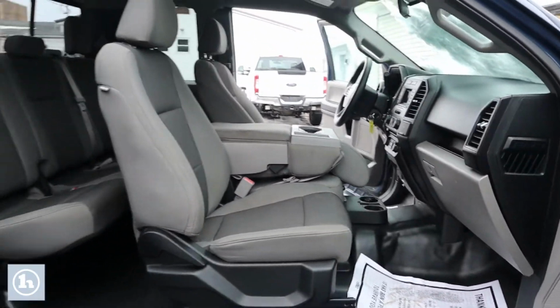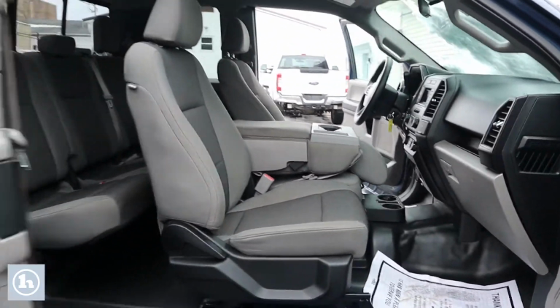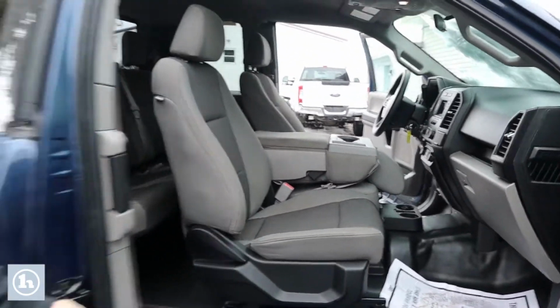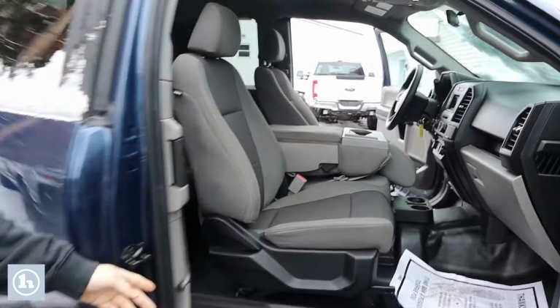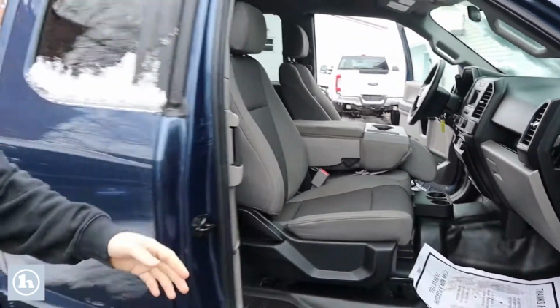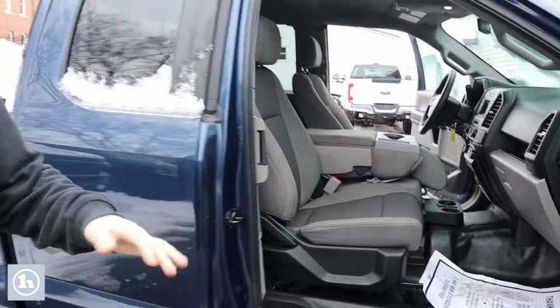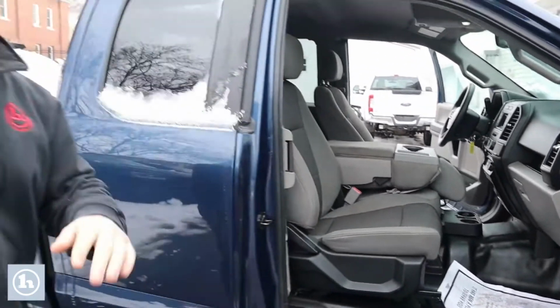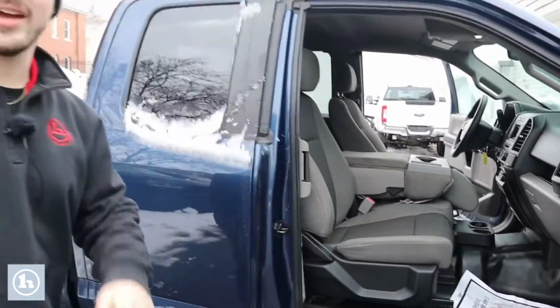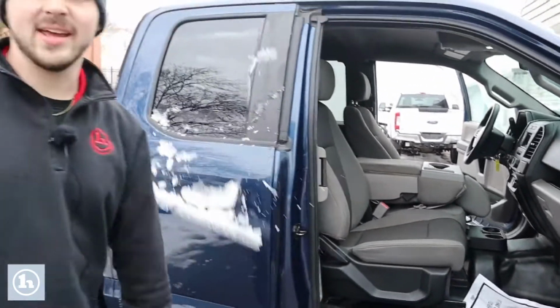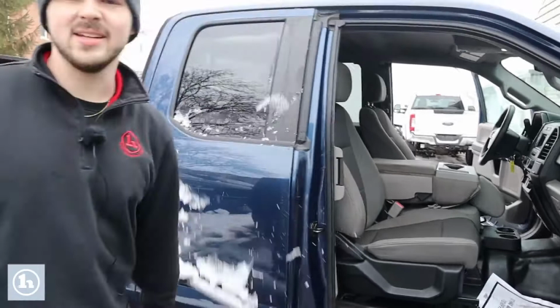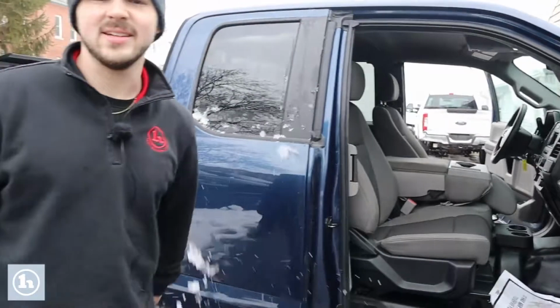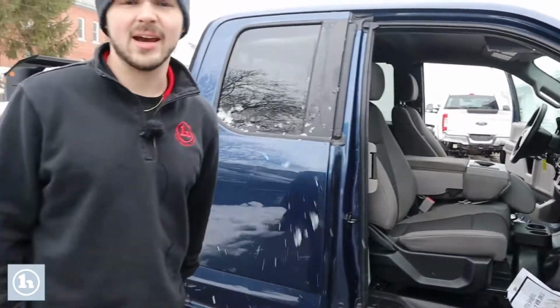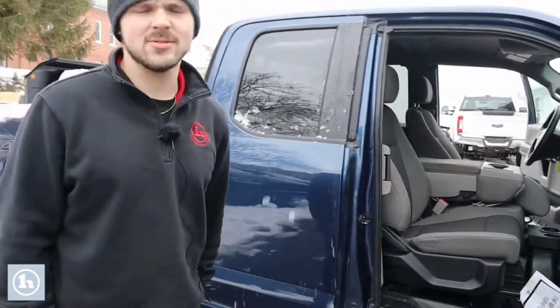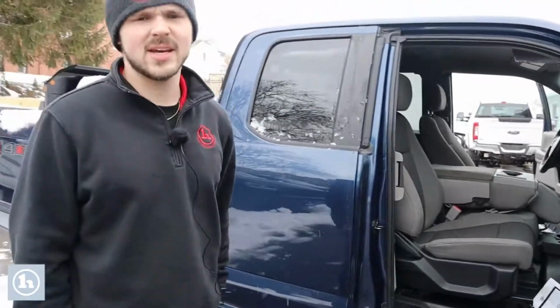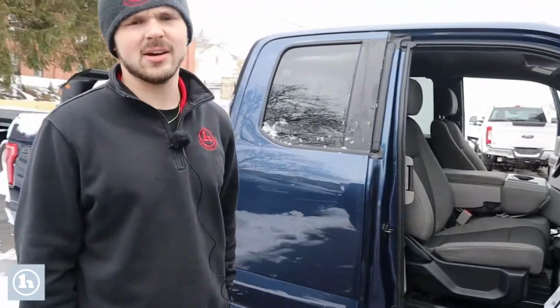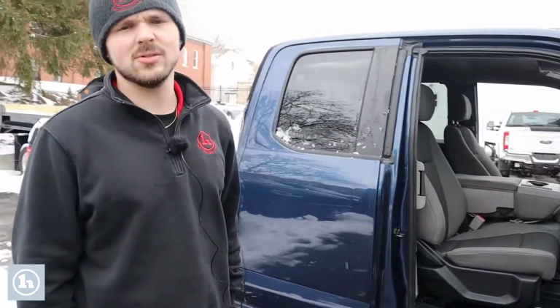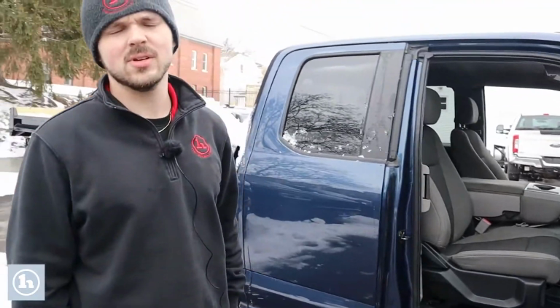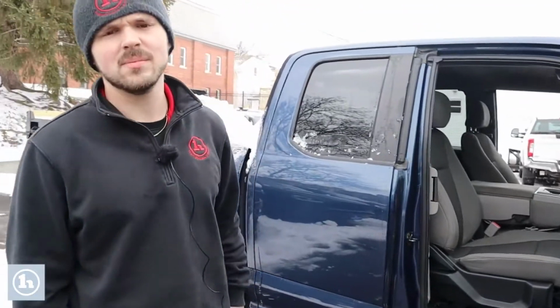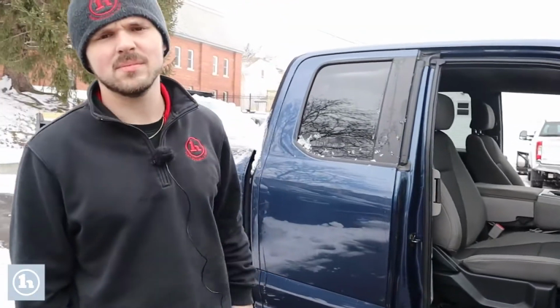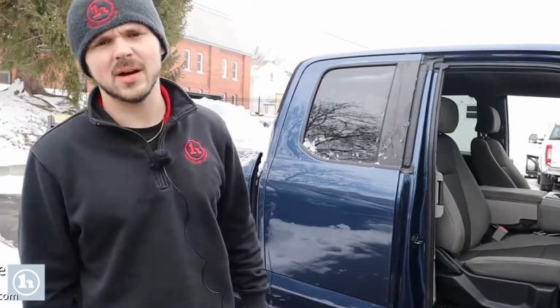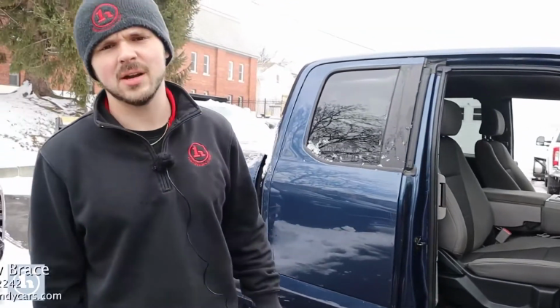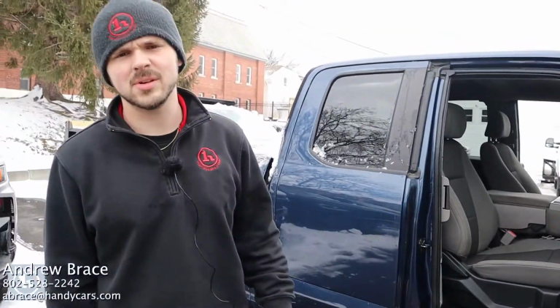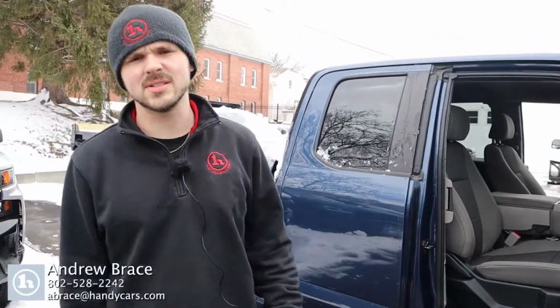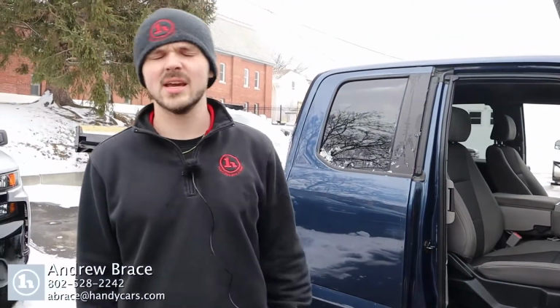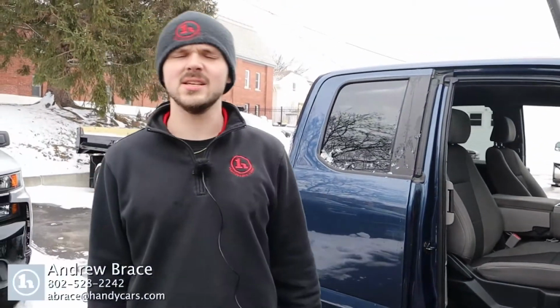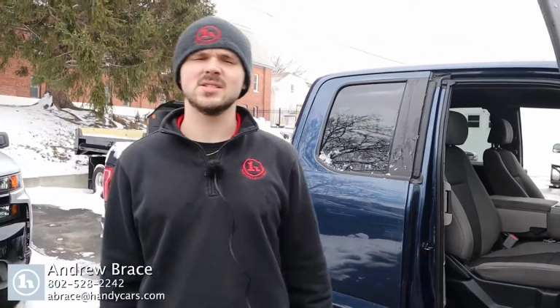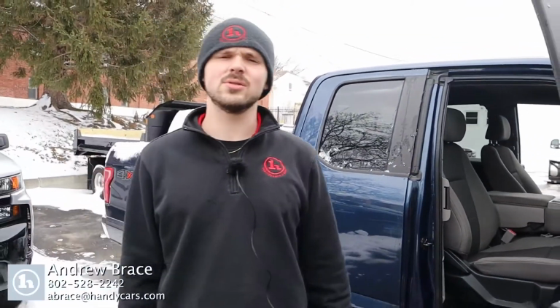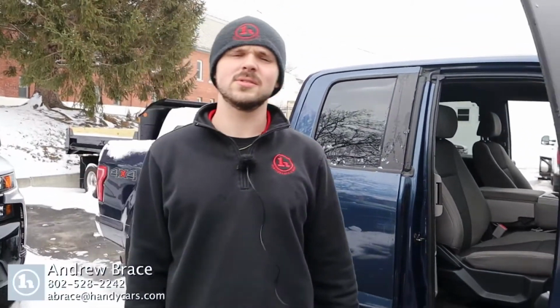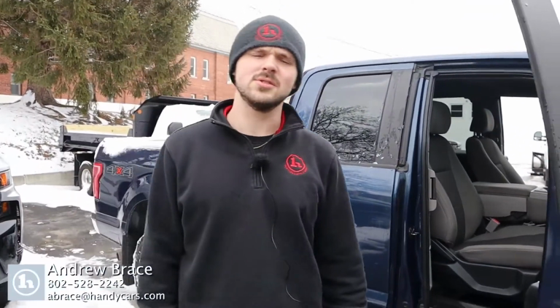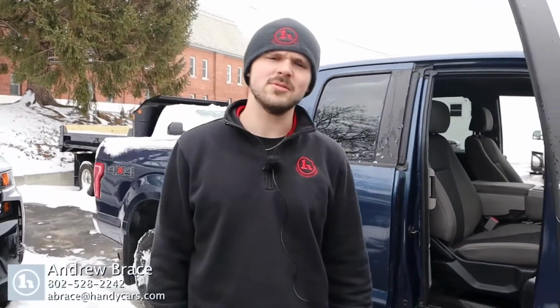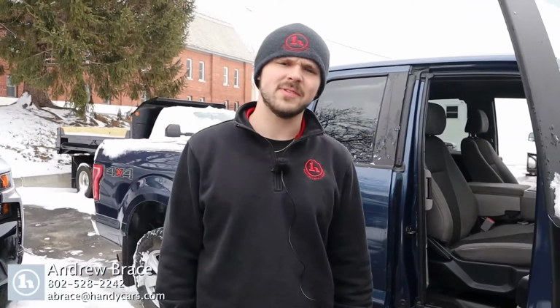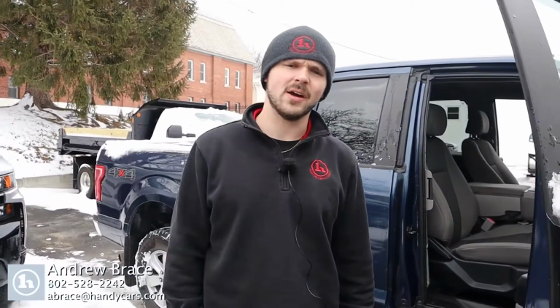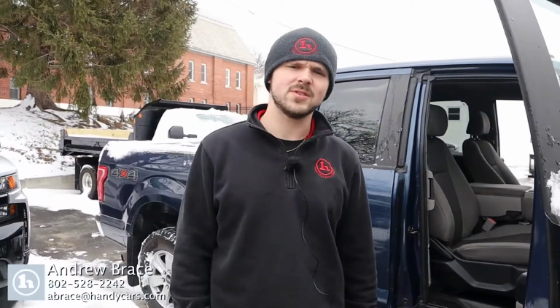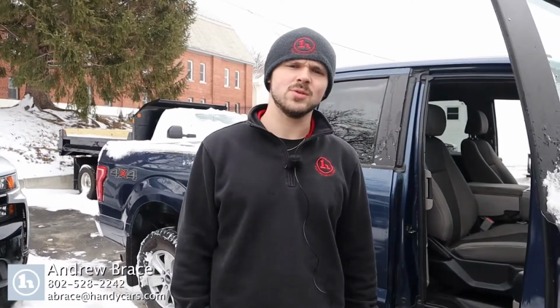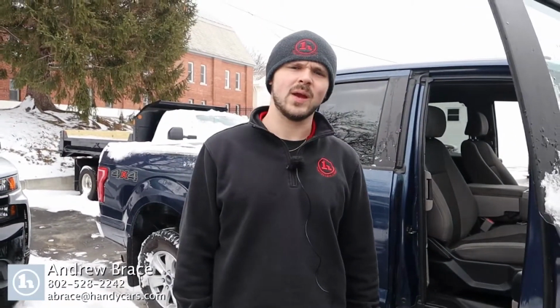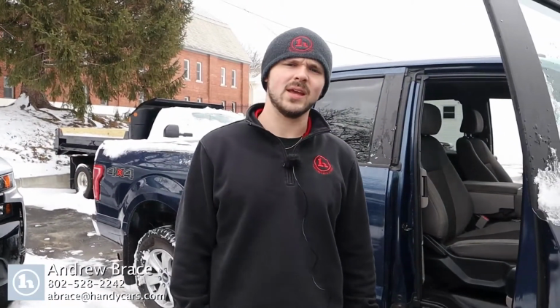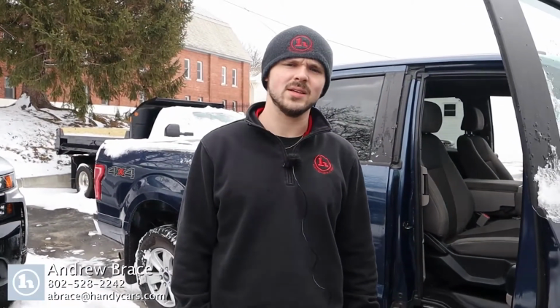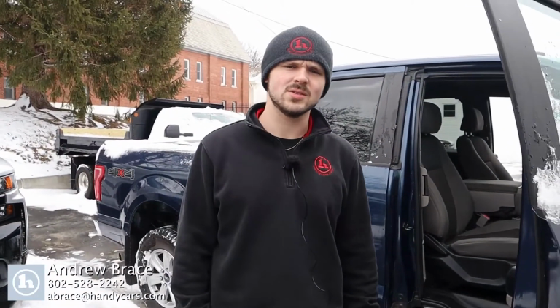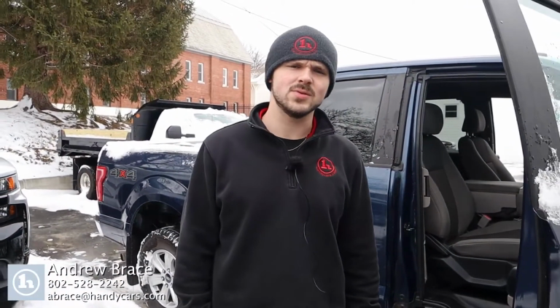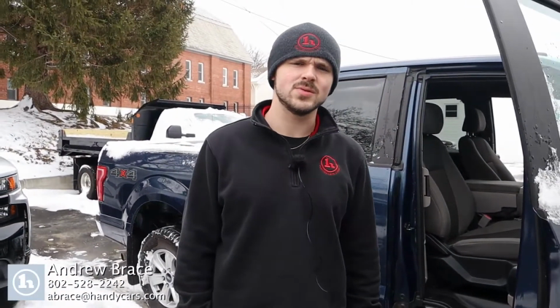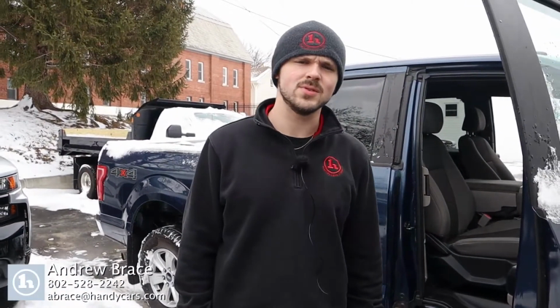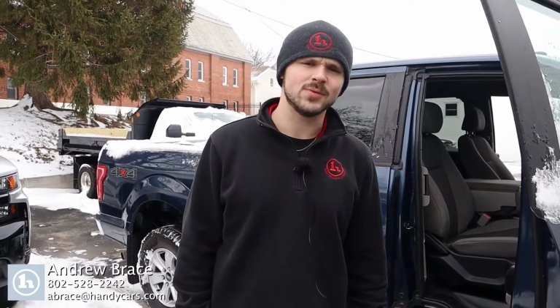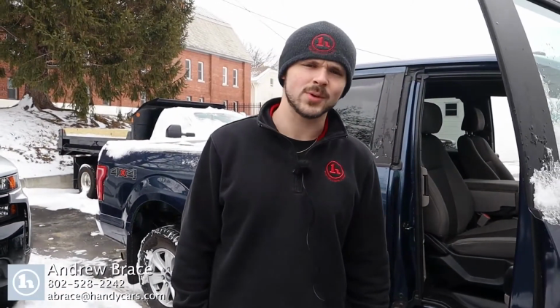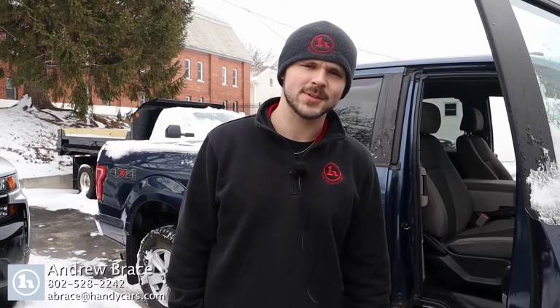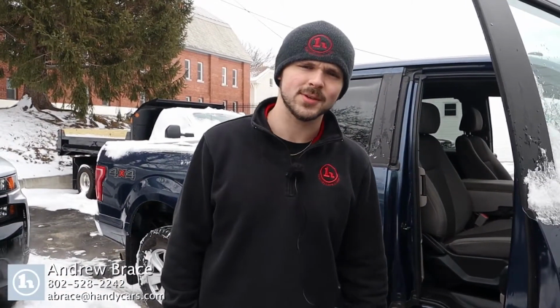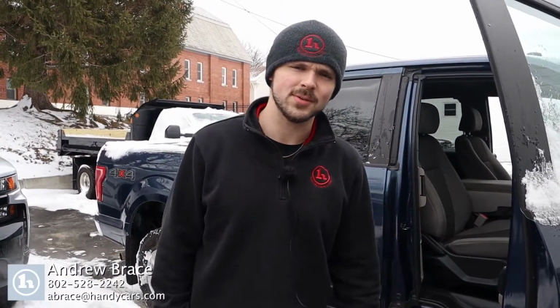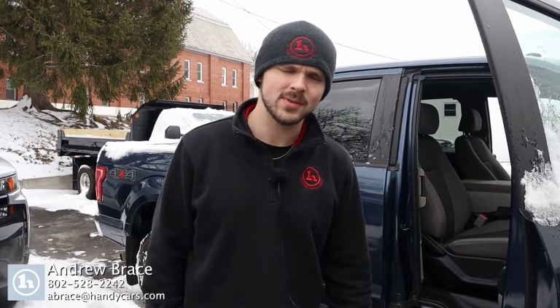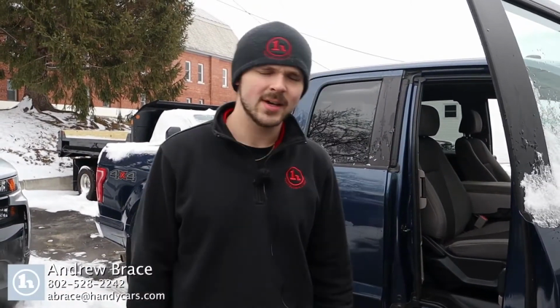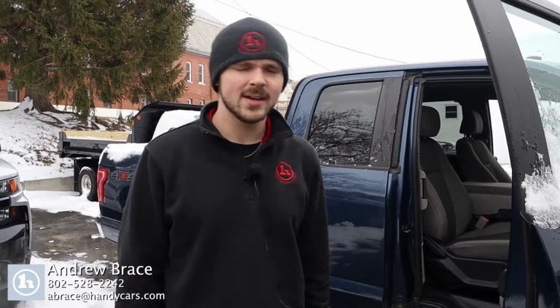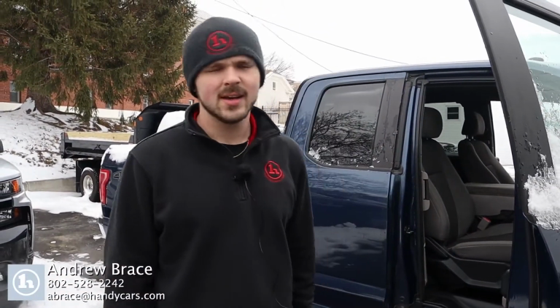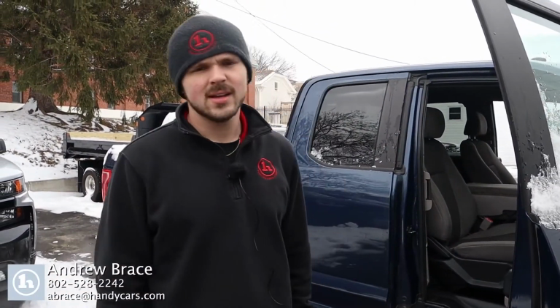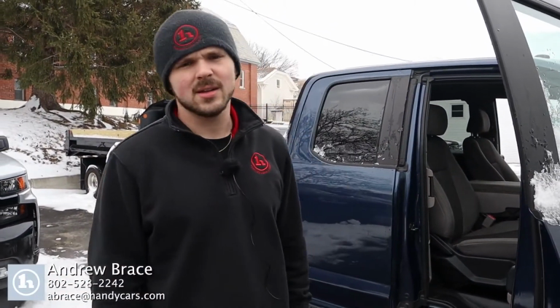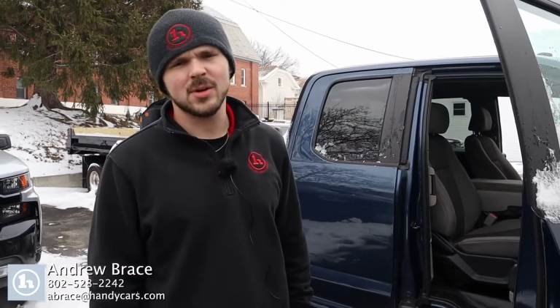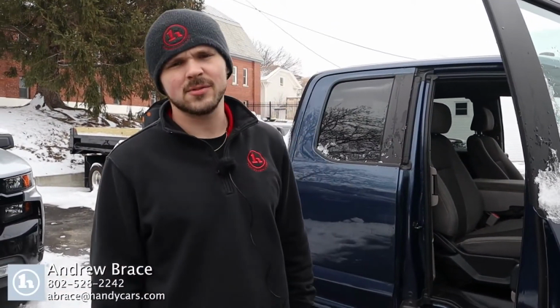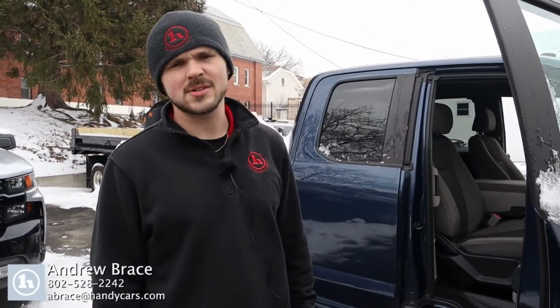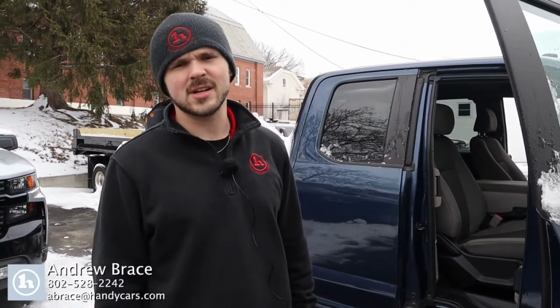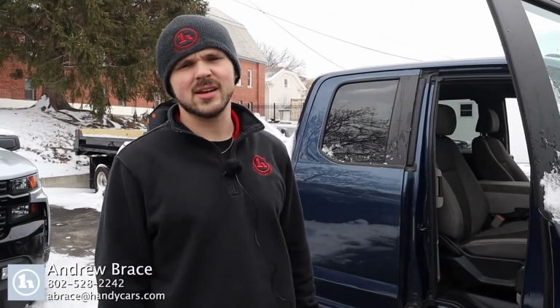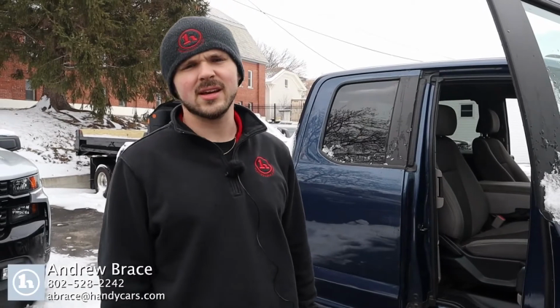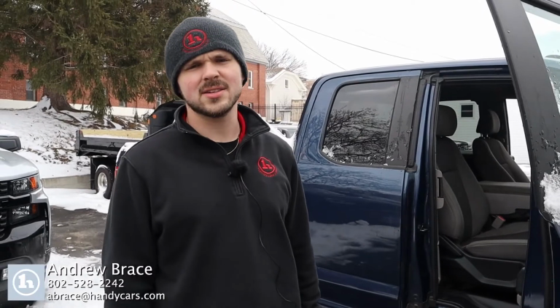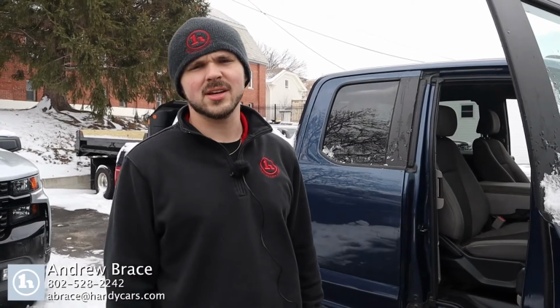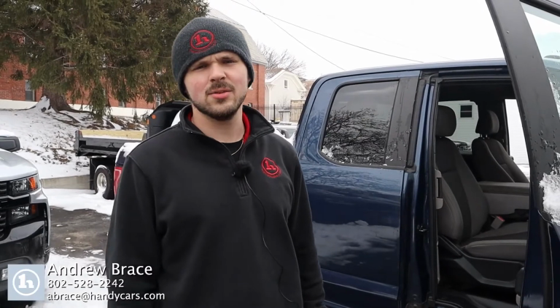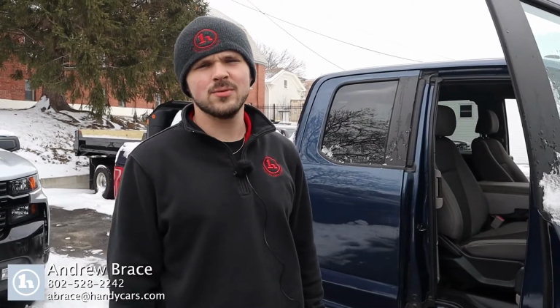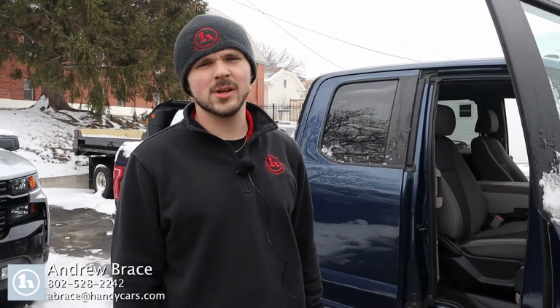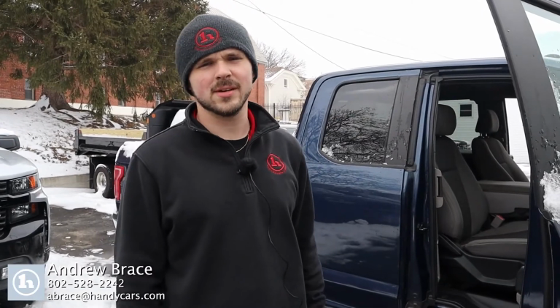My name is Andrew here at Handy Downtown. My number is 802-528-2242. Let me know if there's anything else I can do for you.